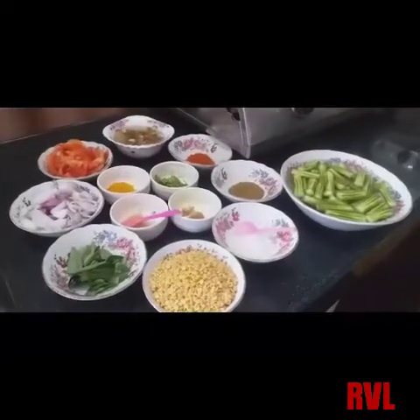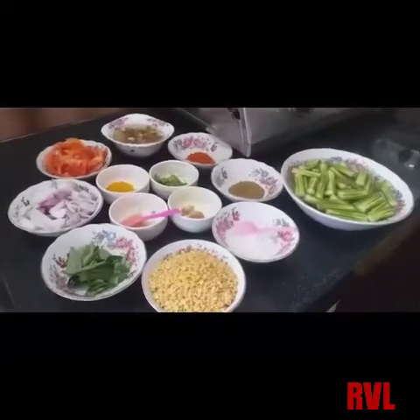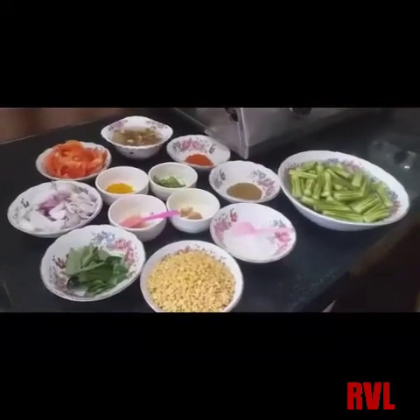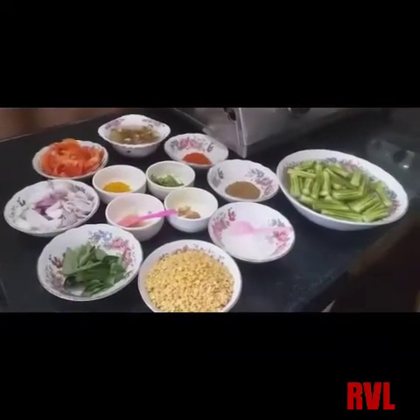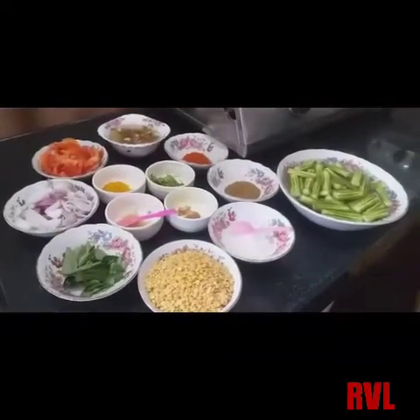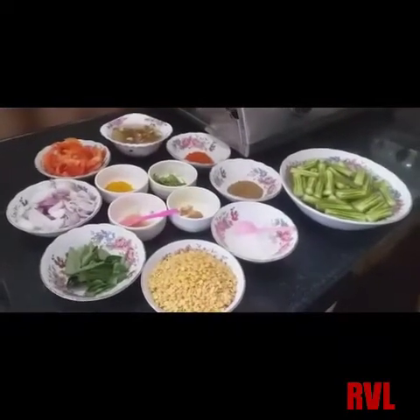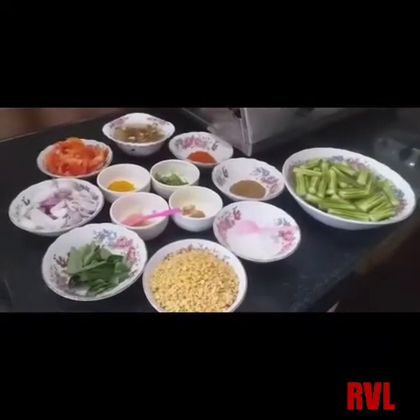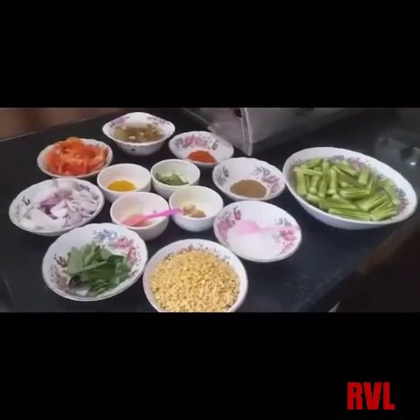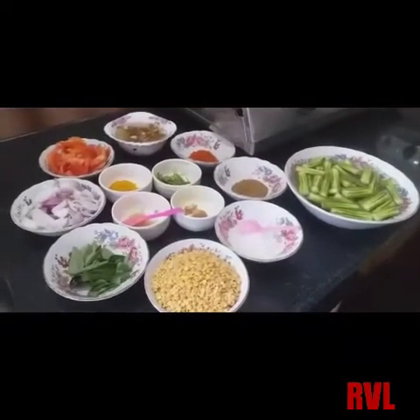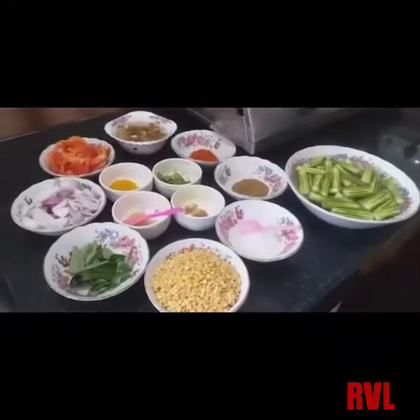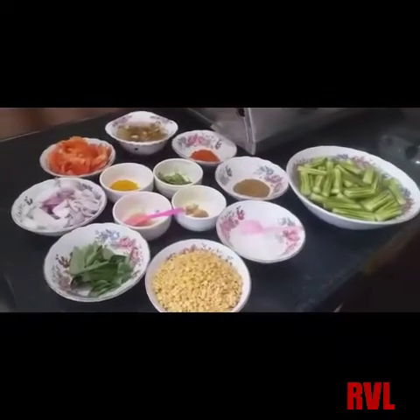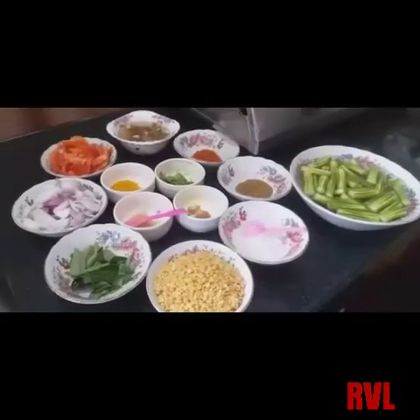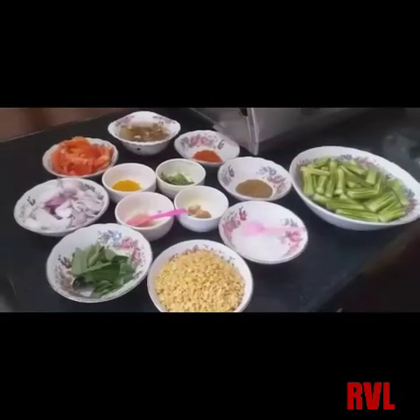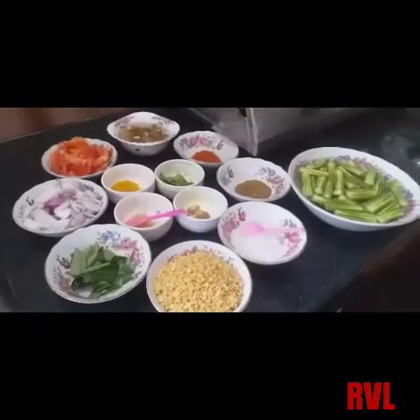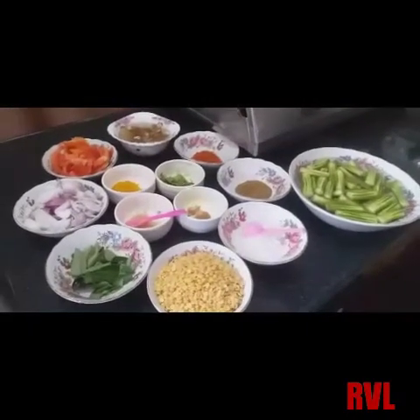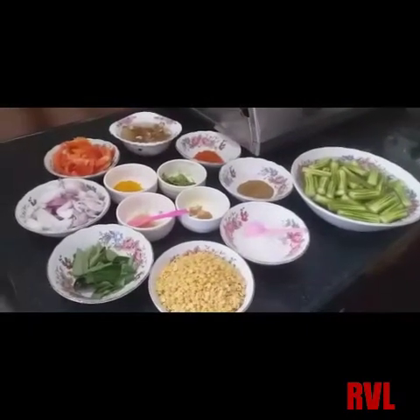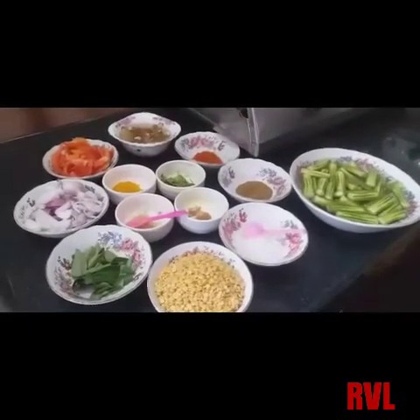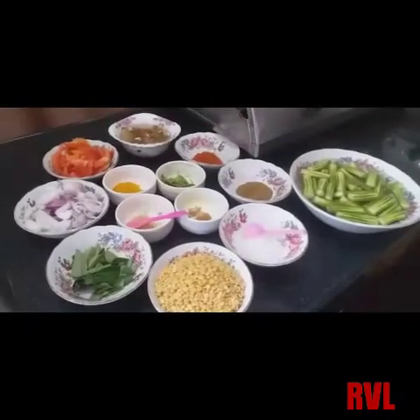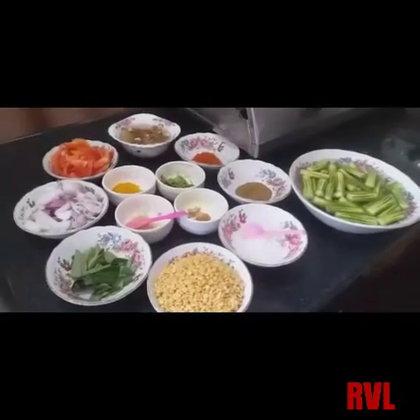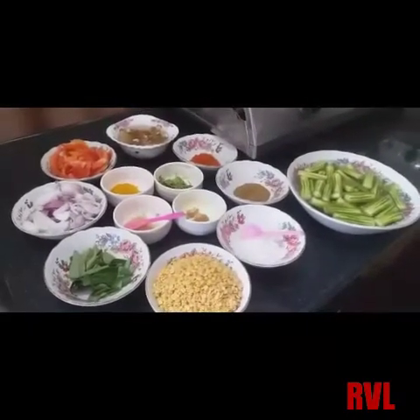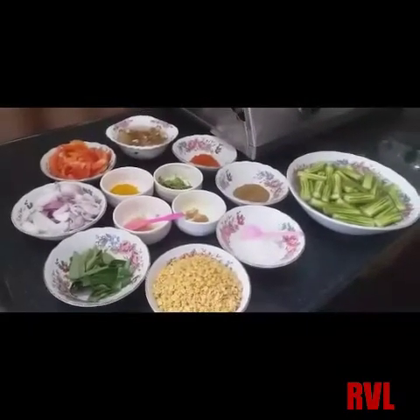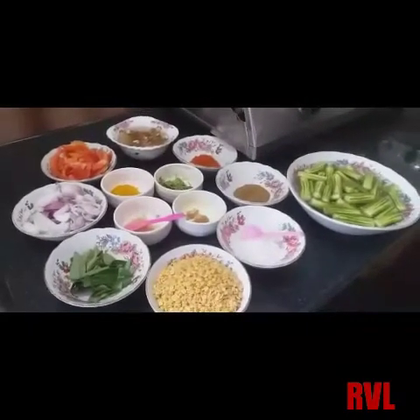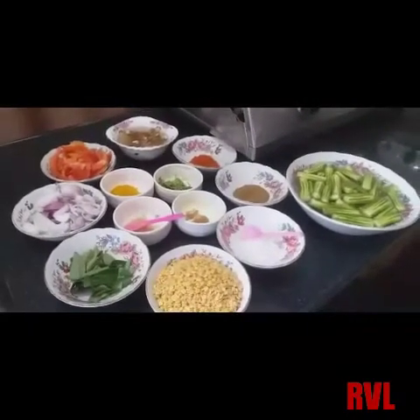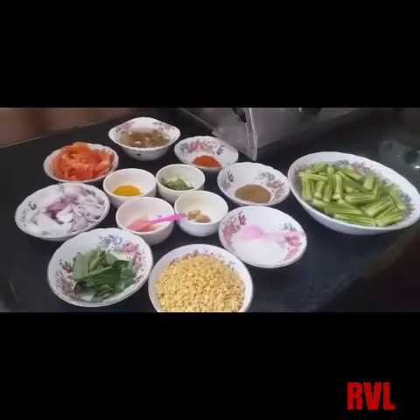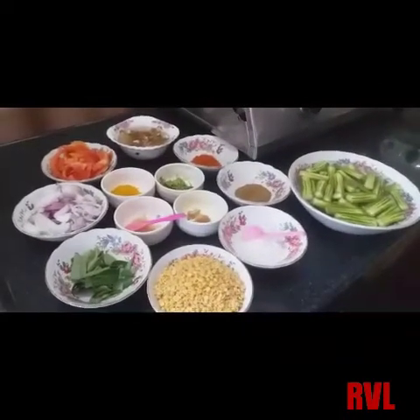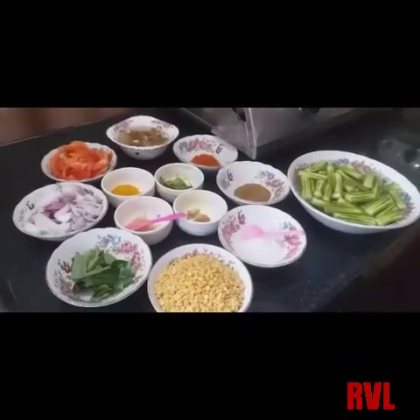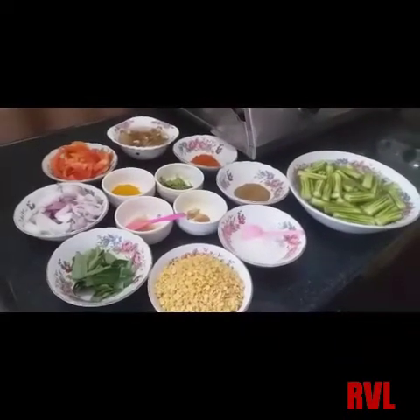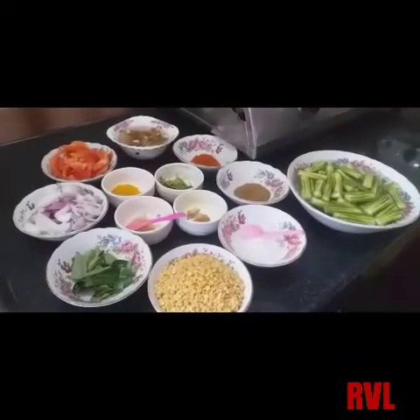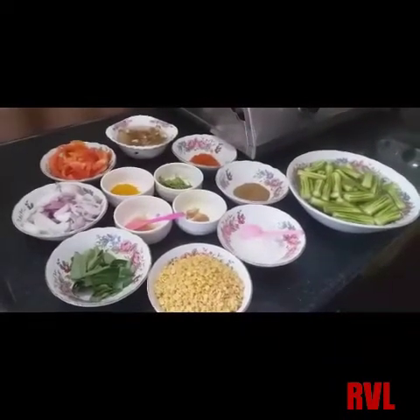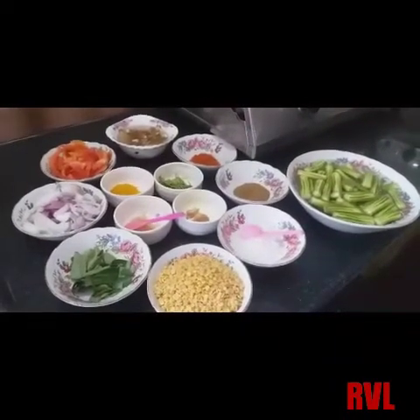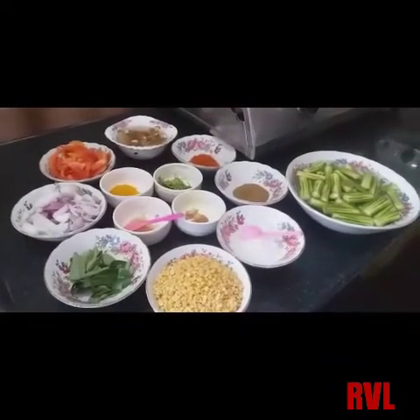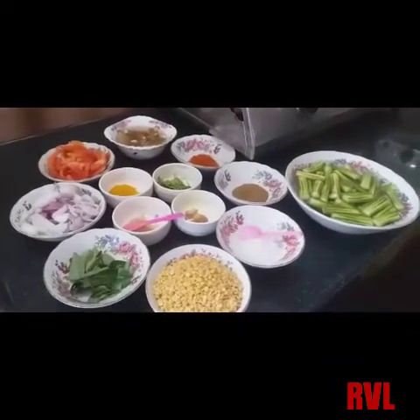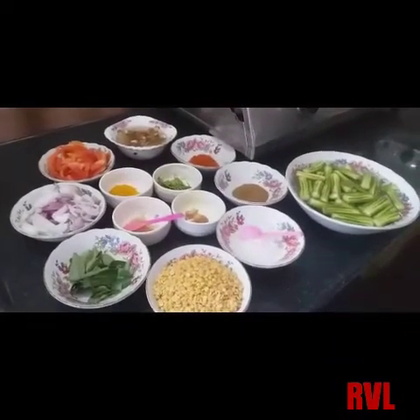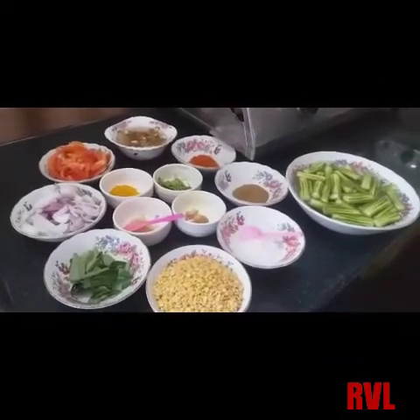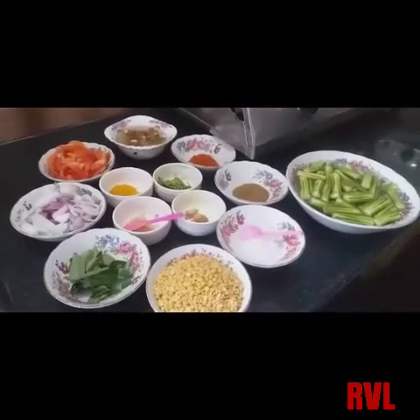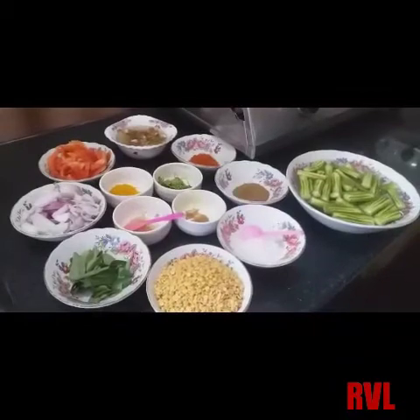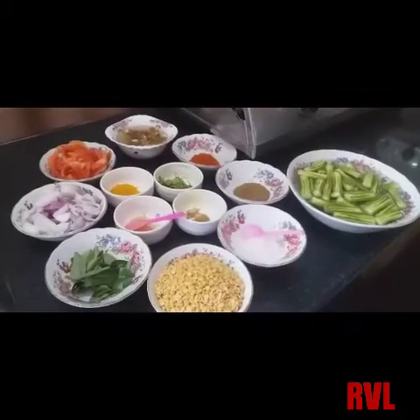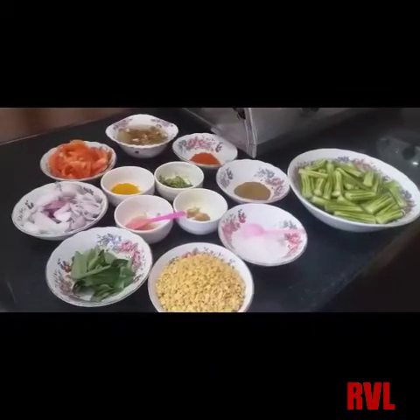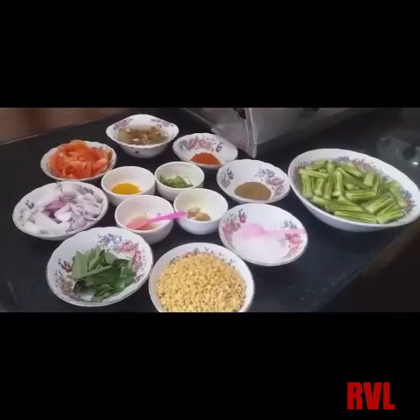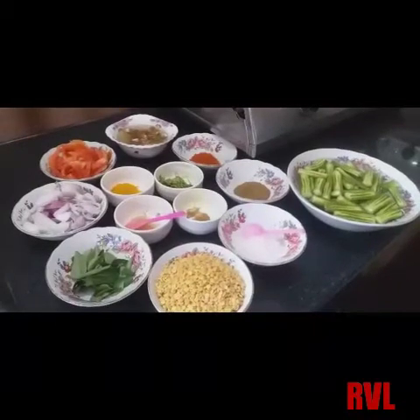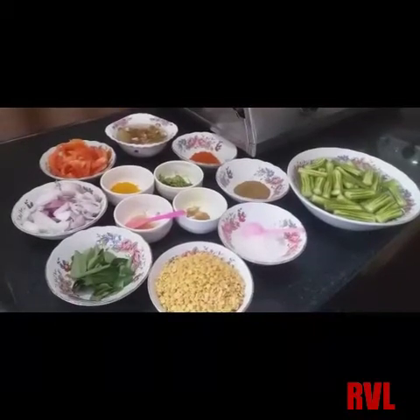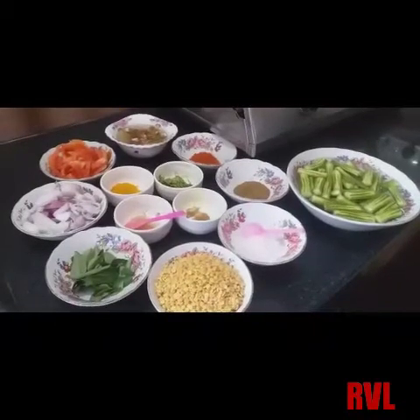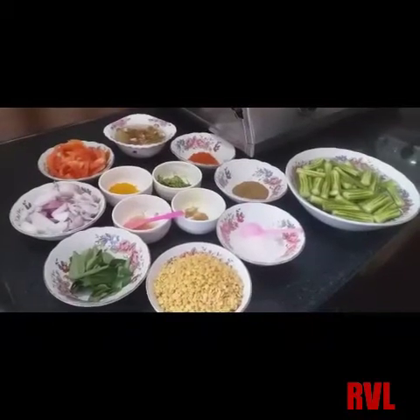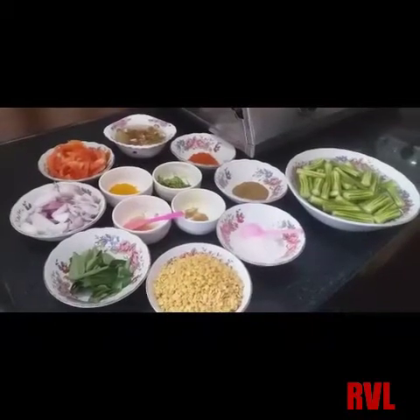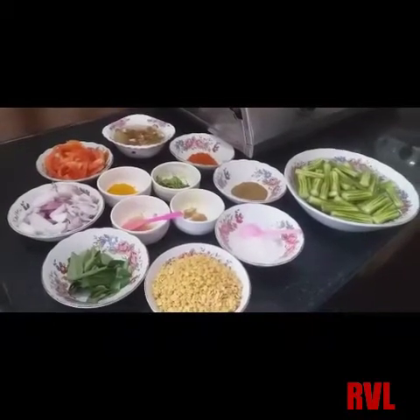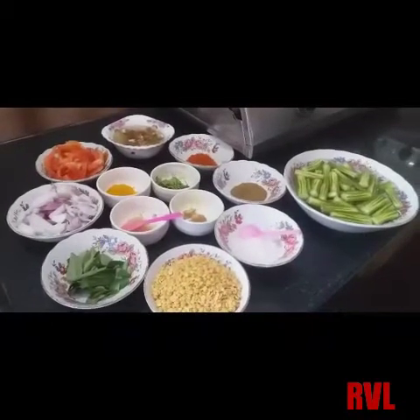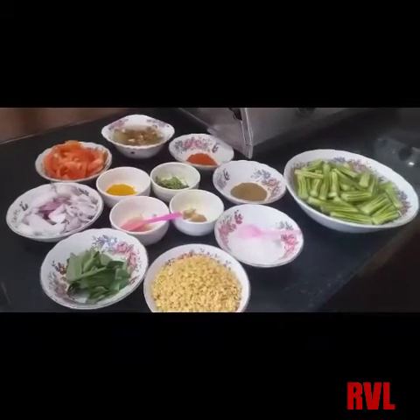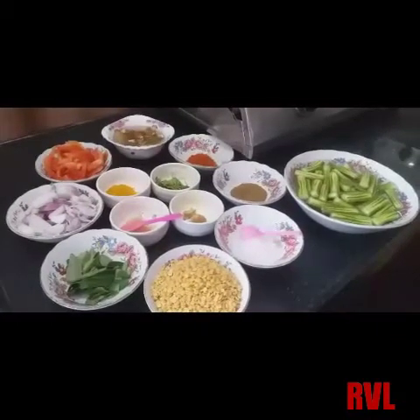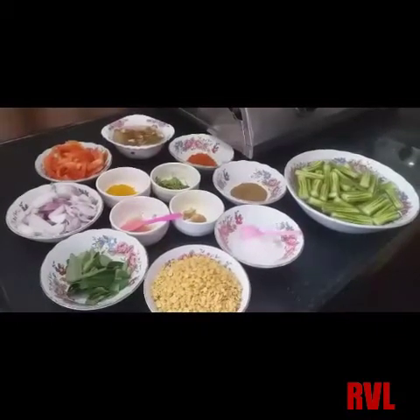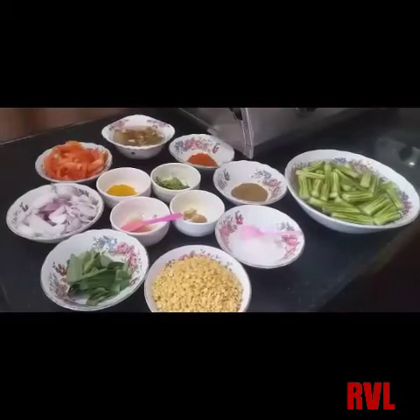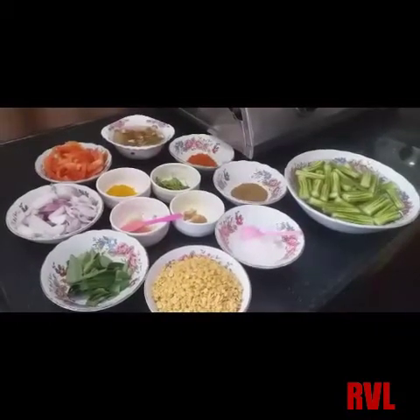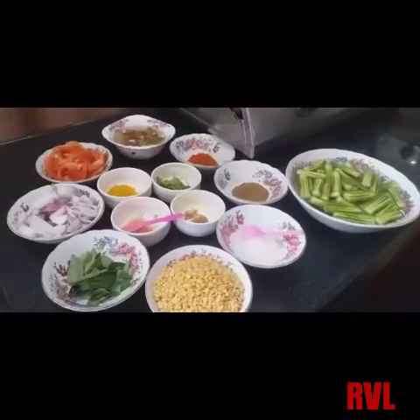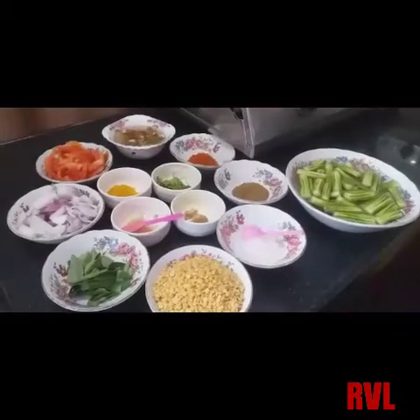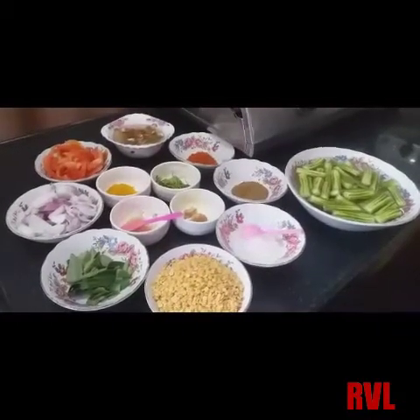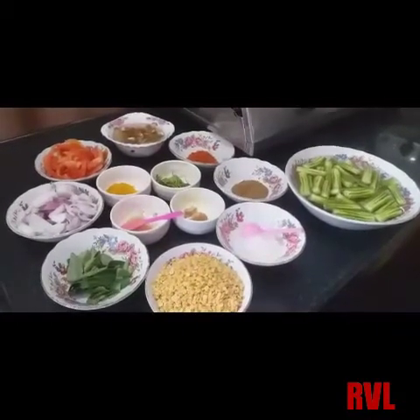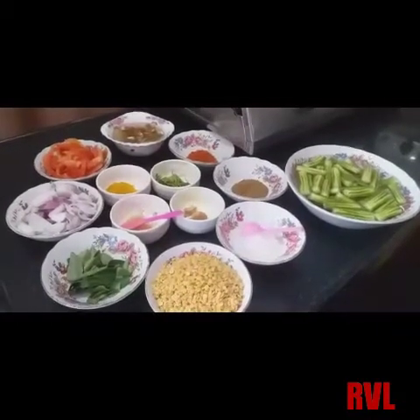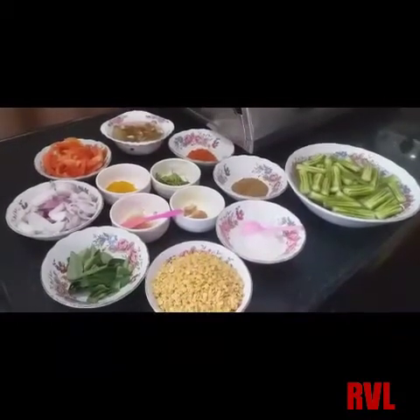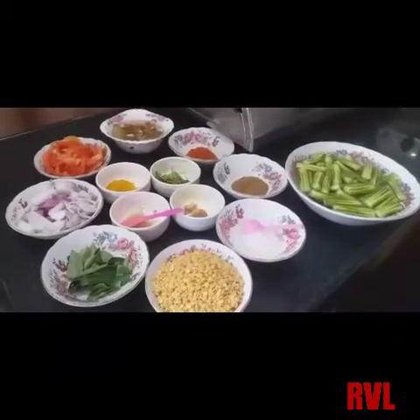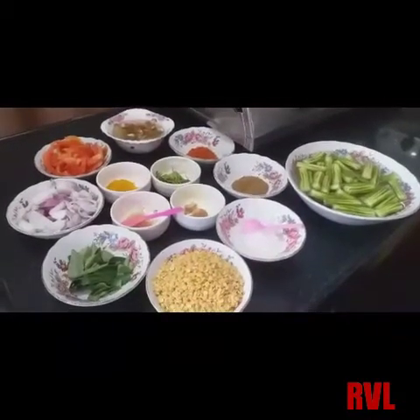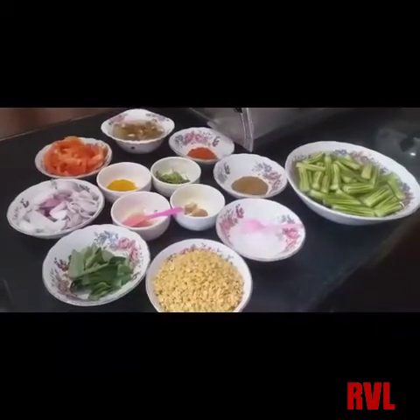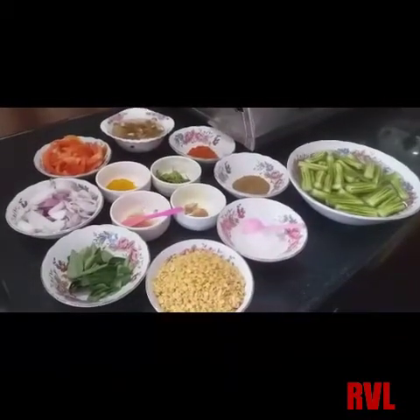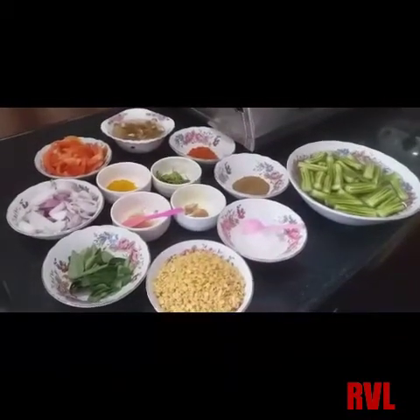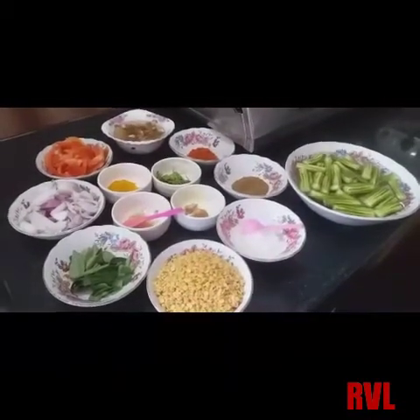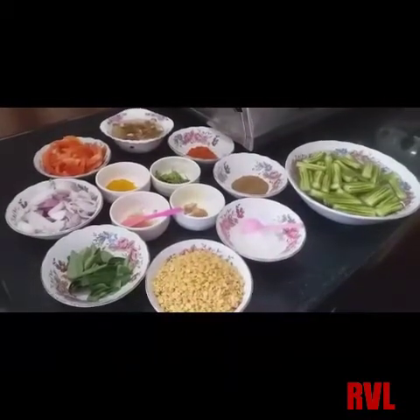Hello friends, welcome to my channel Tiffy Naipa Inda, and we are going to eat lunch prepared.